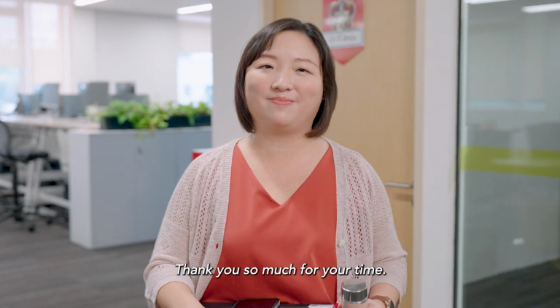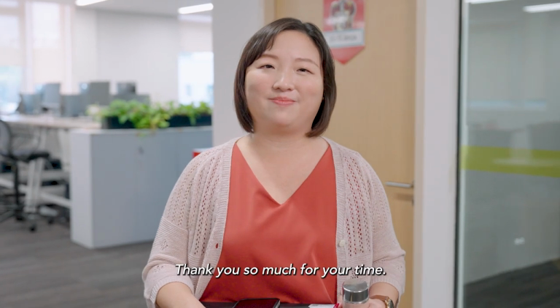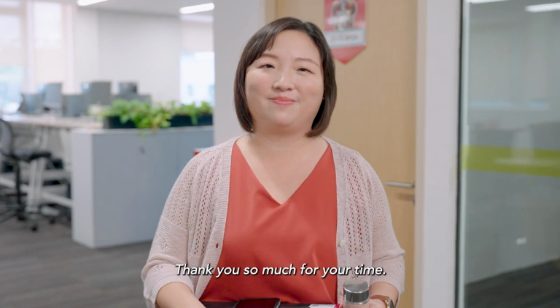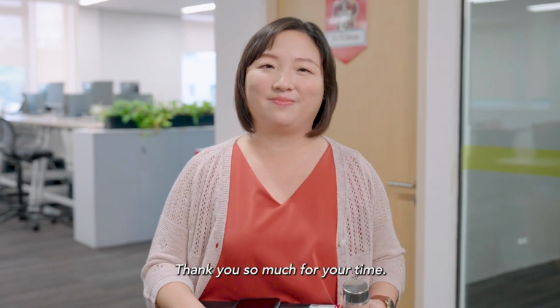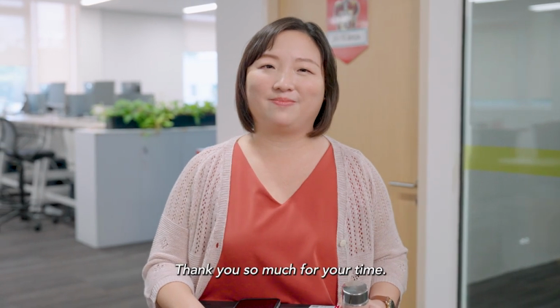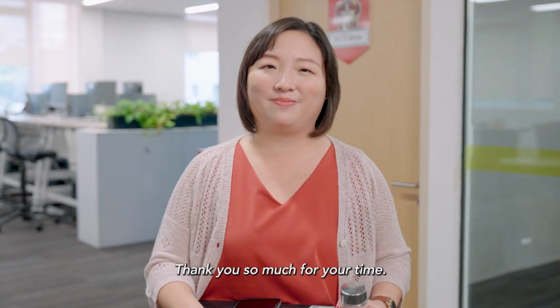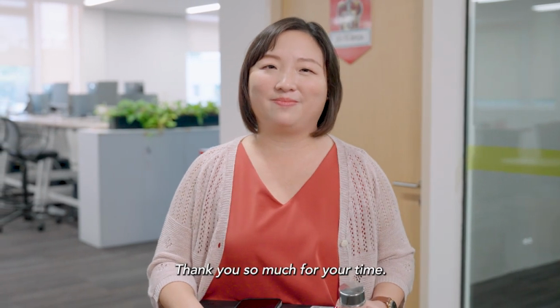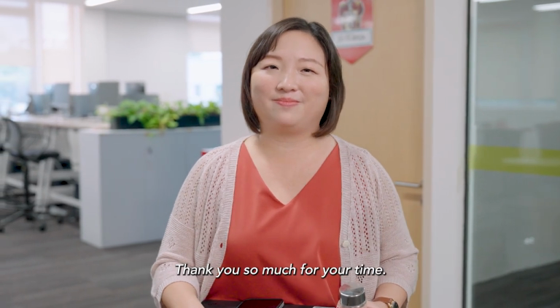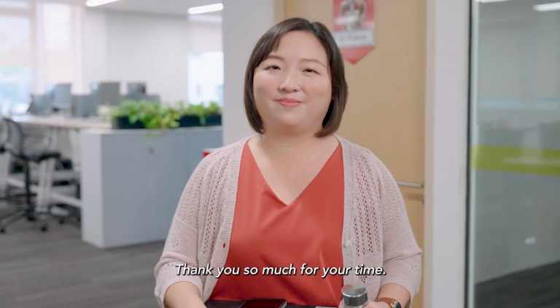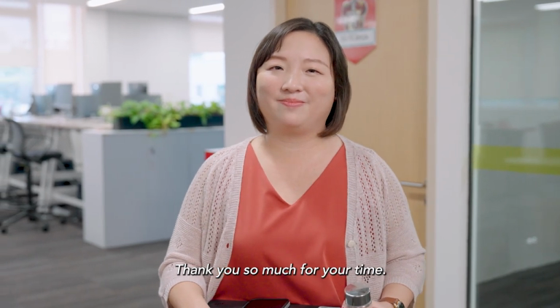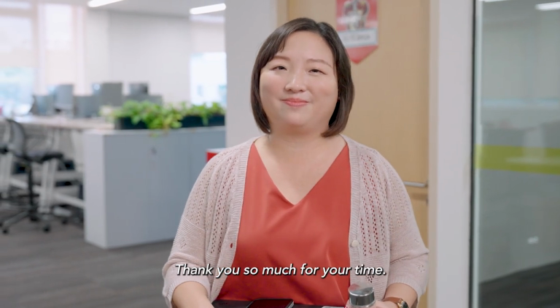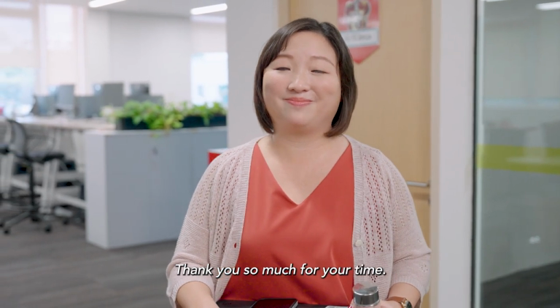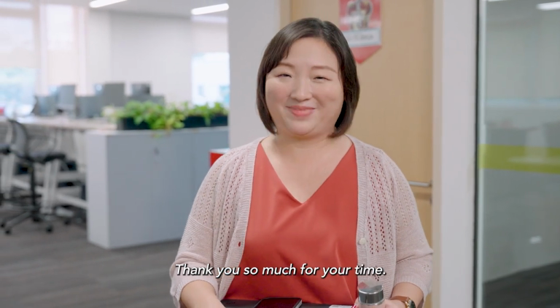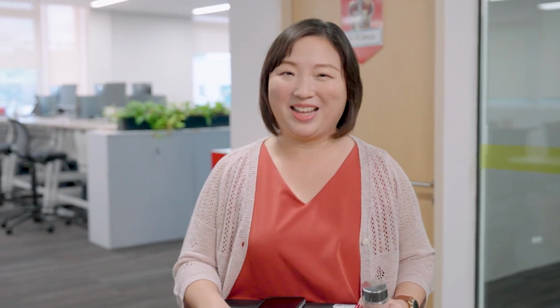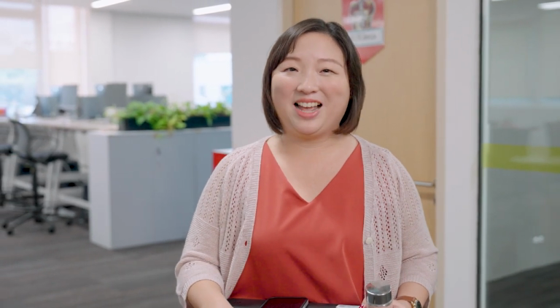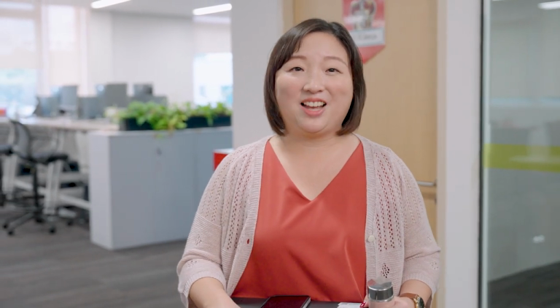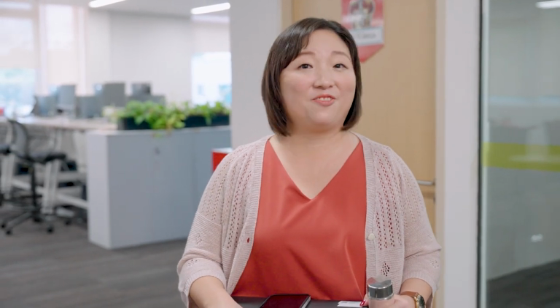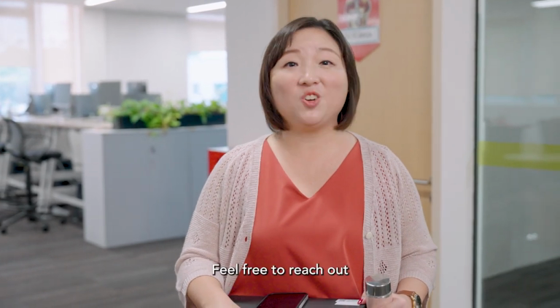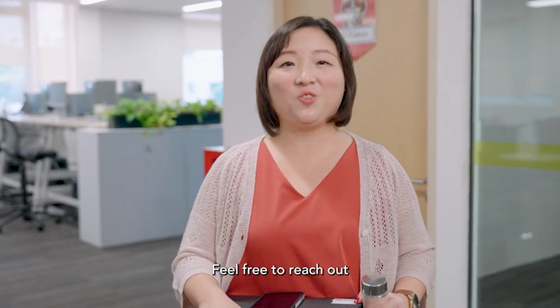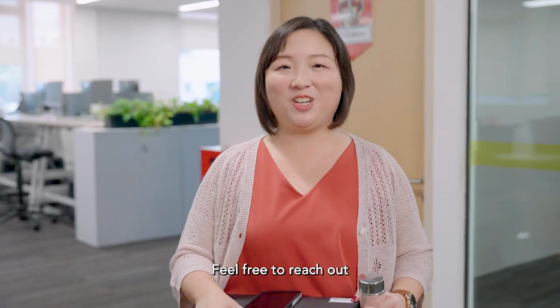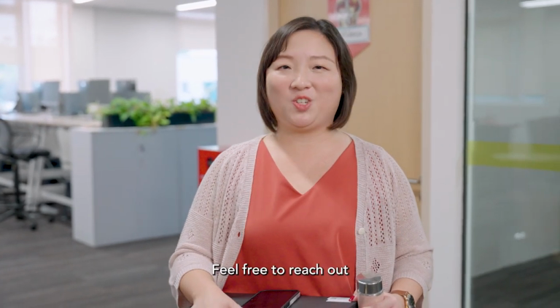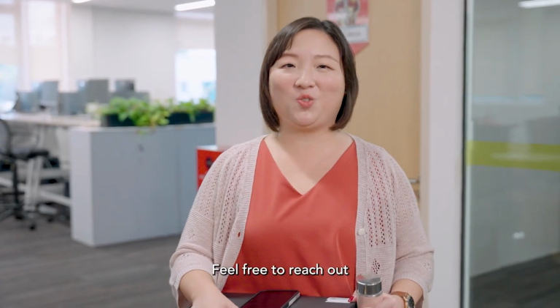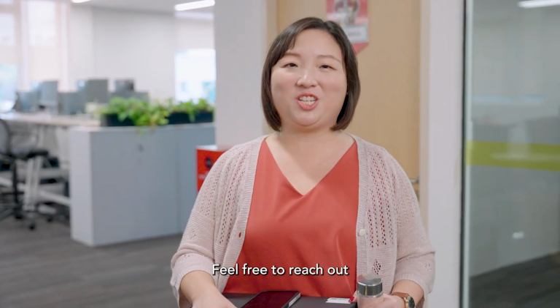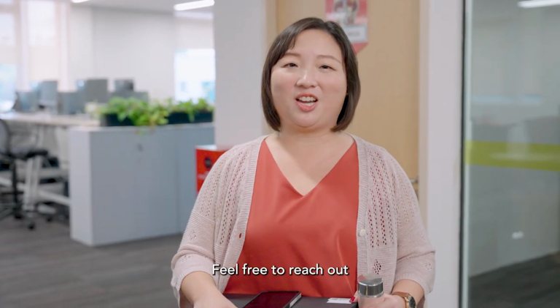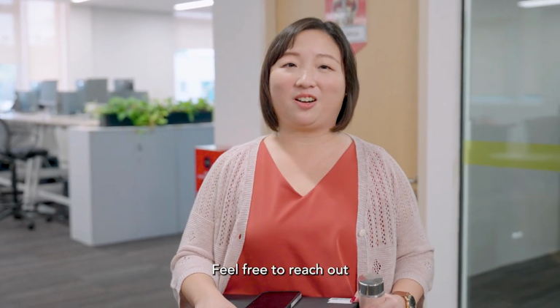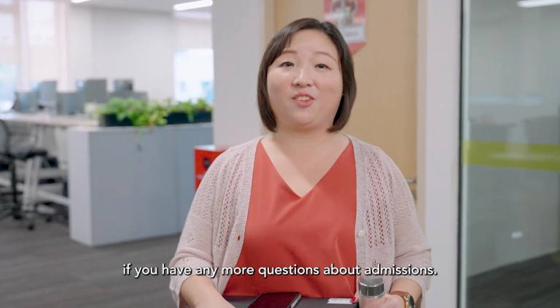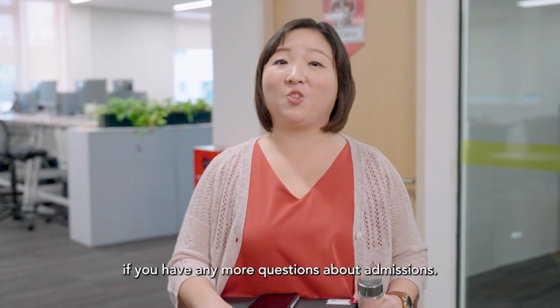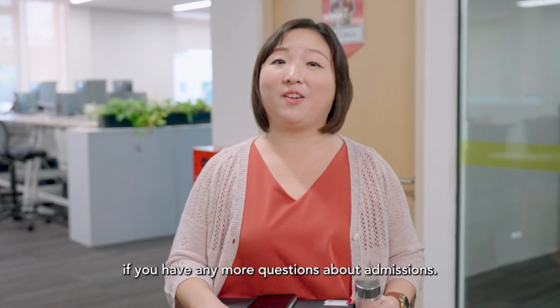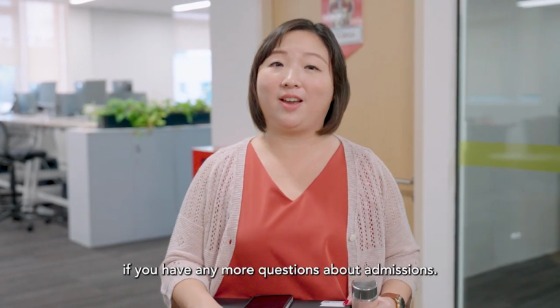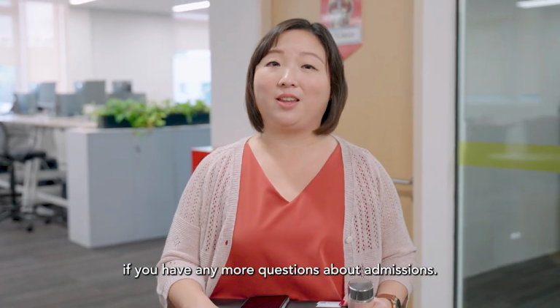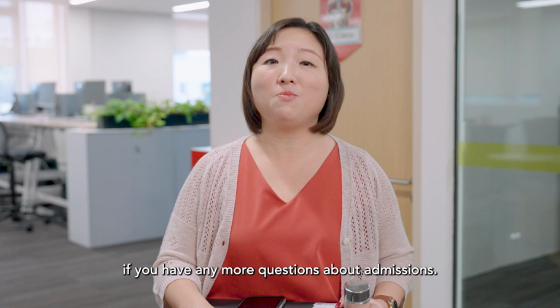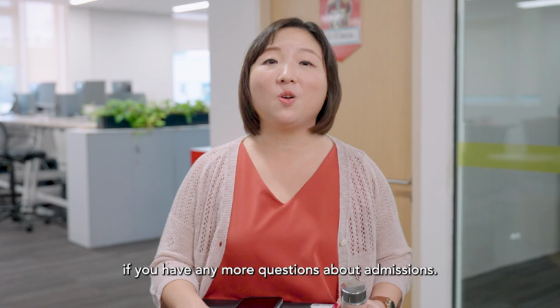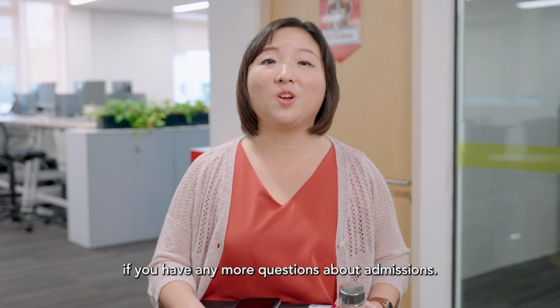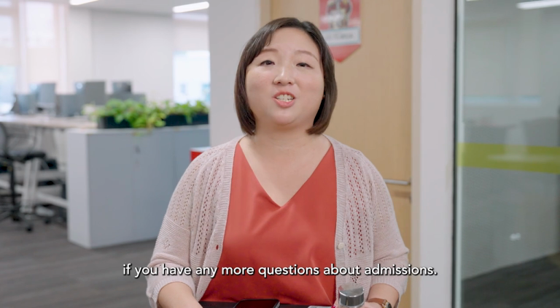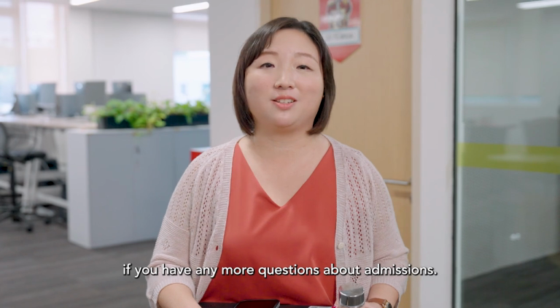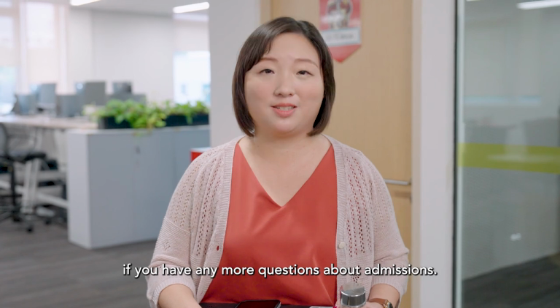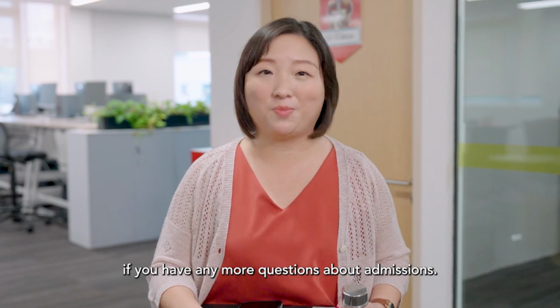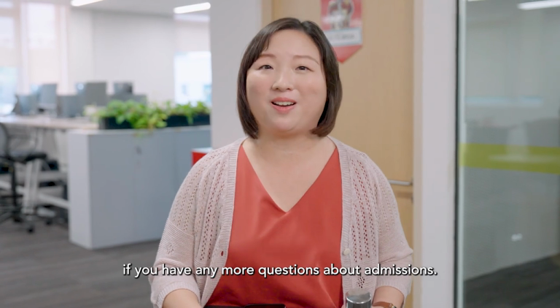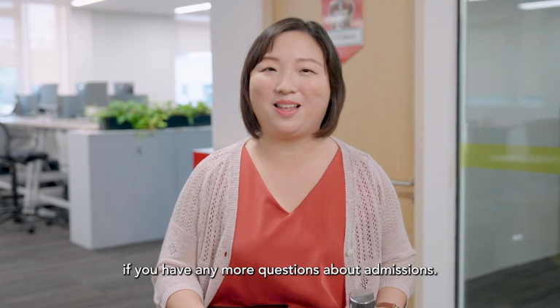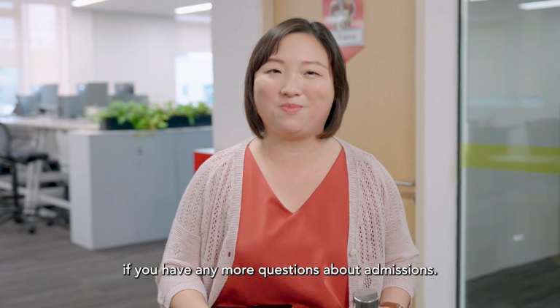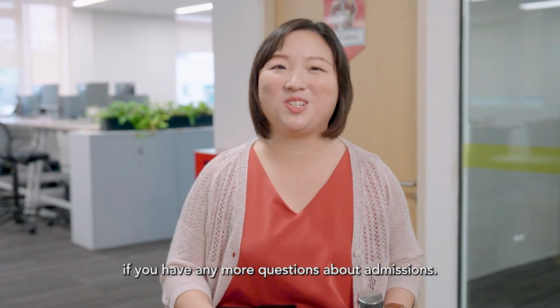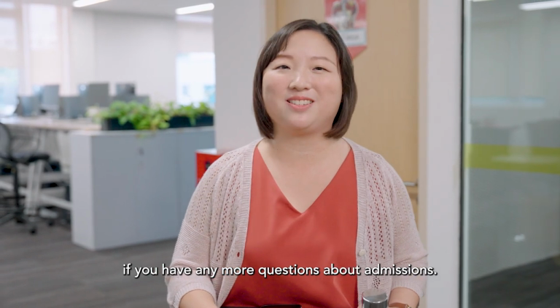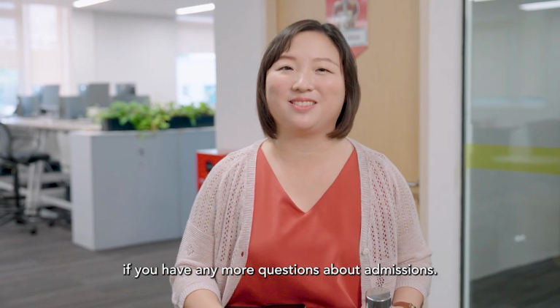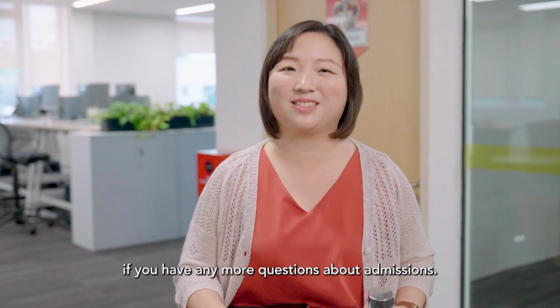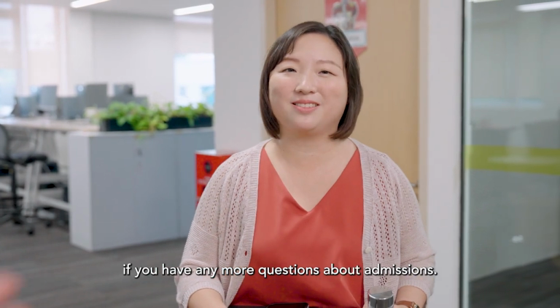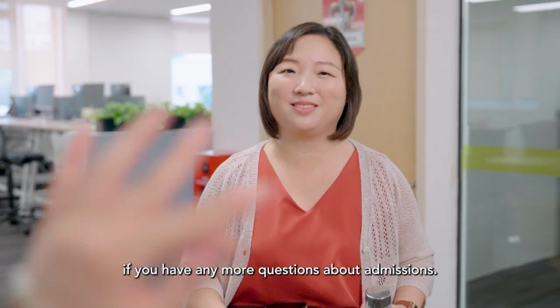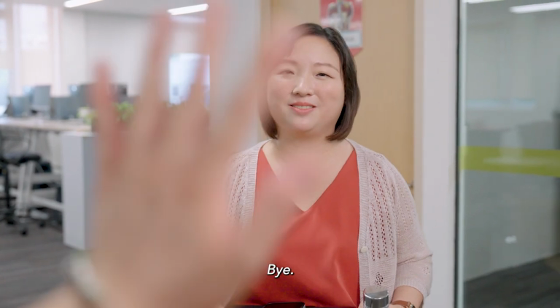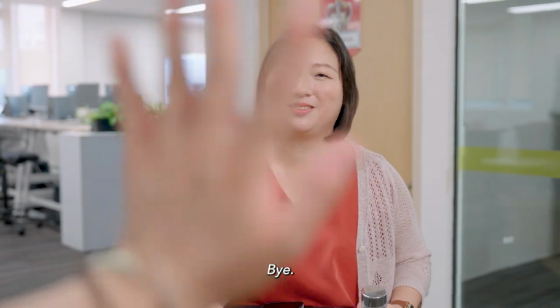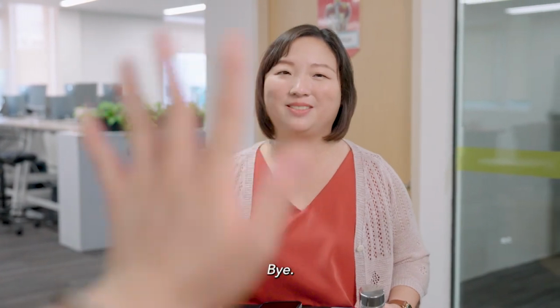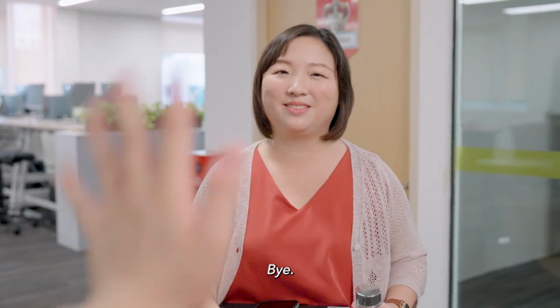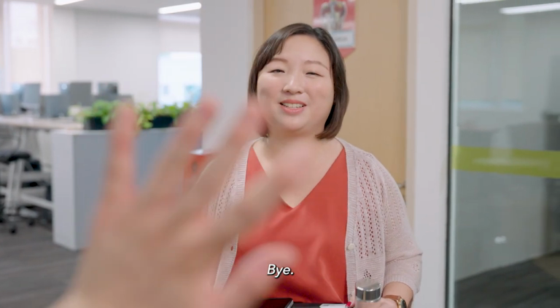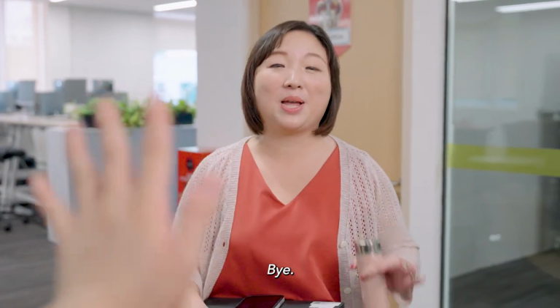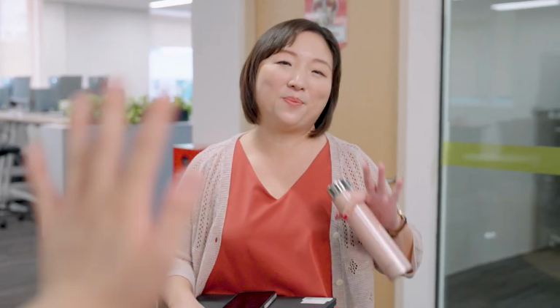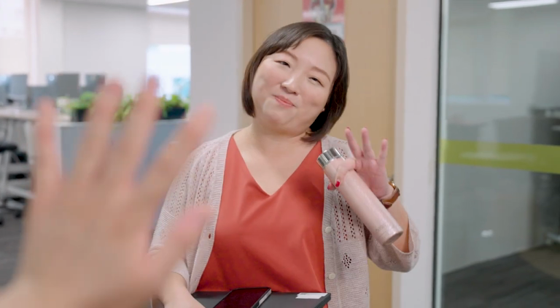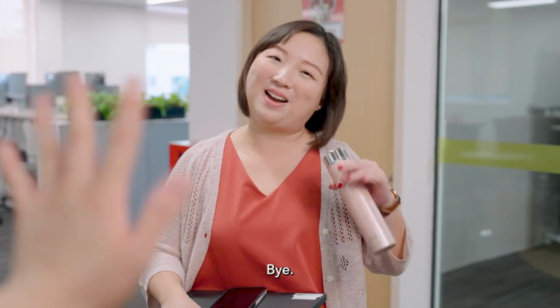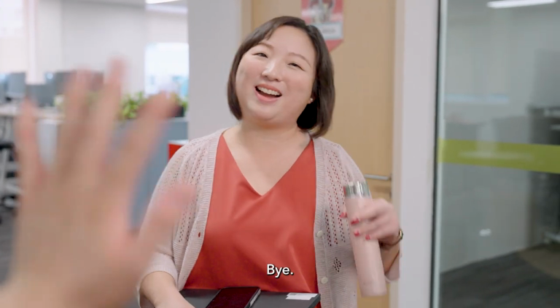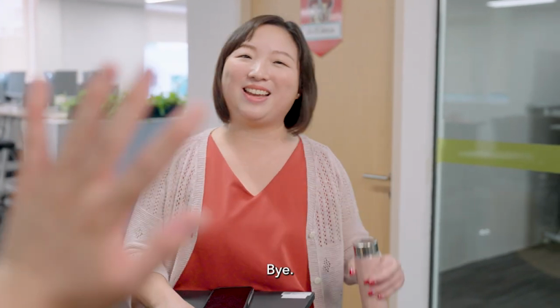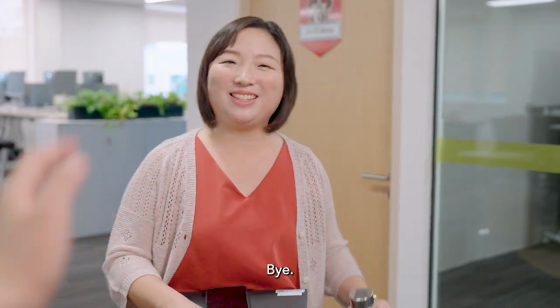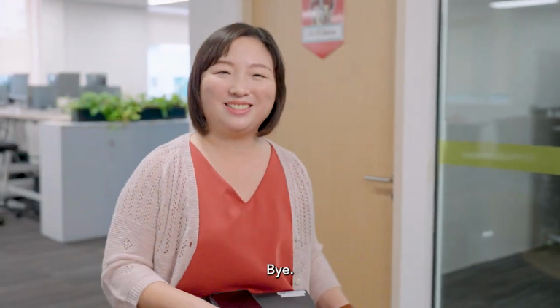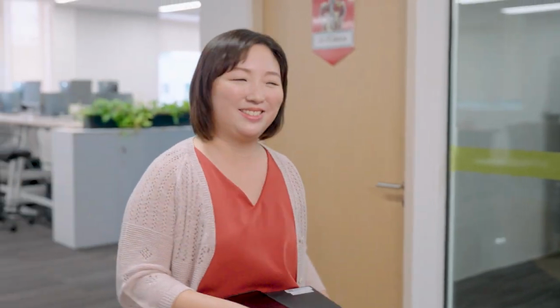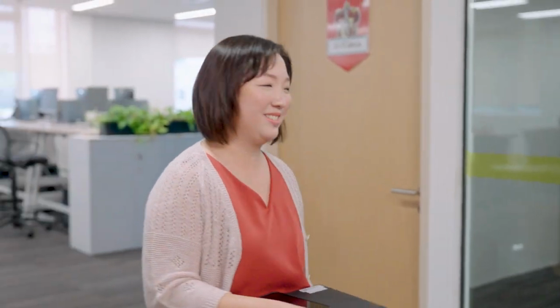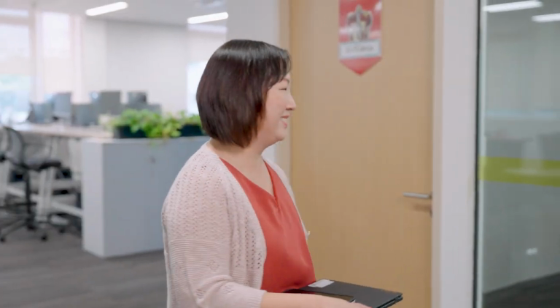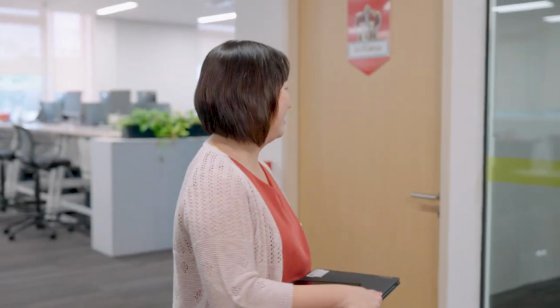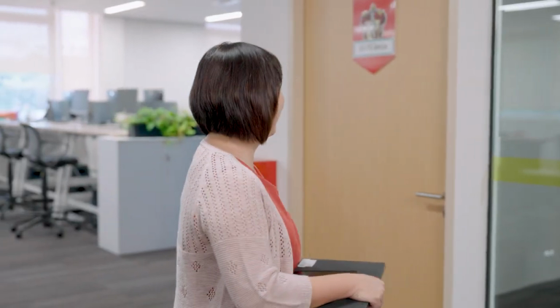Thank you so much for your time. Feel free to reach out if you have any more questions about admissions. Bye!